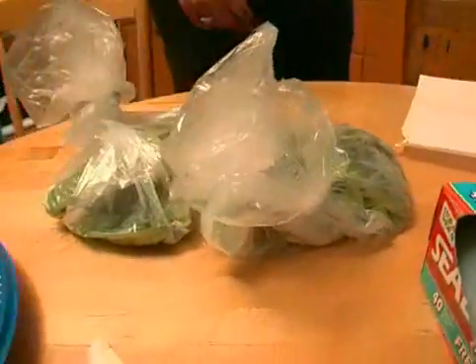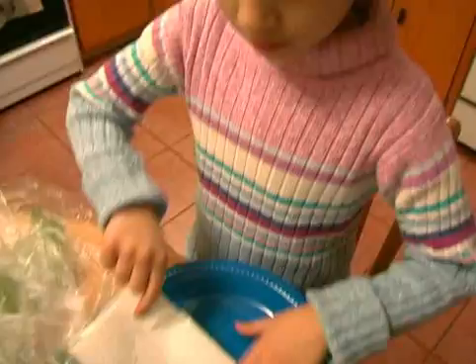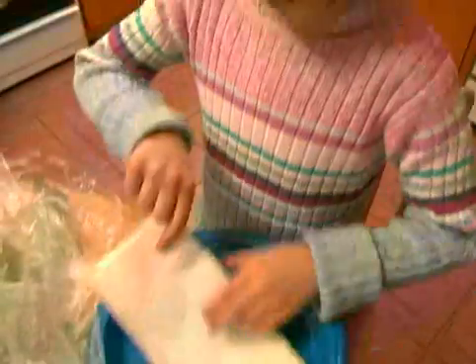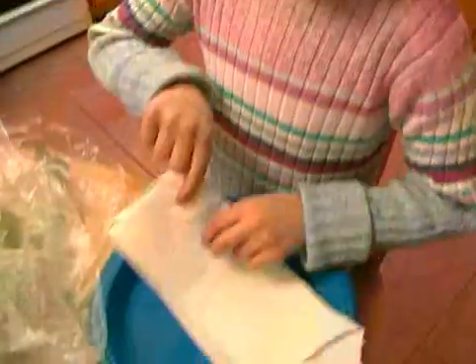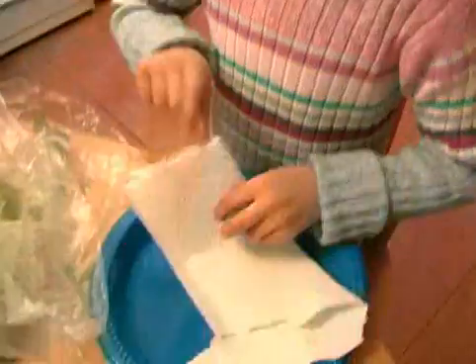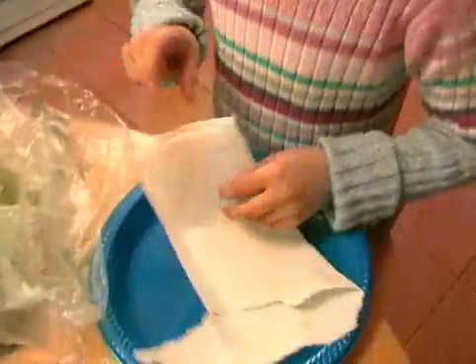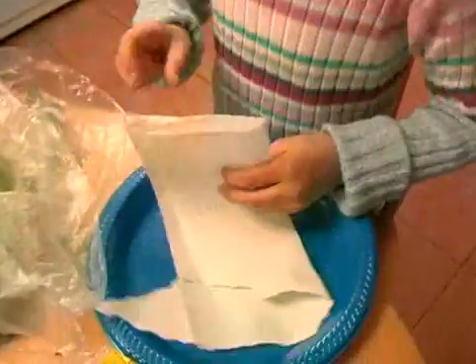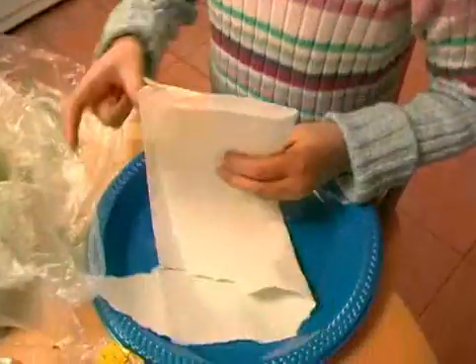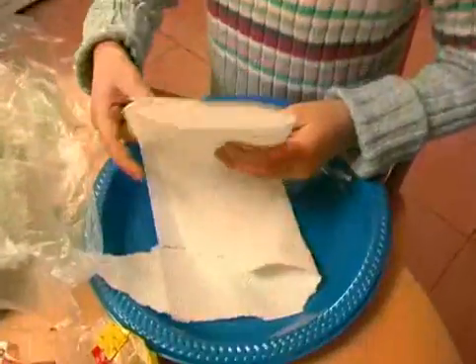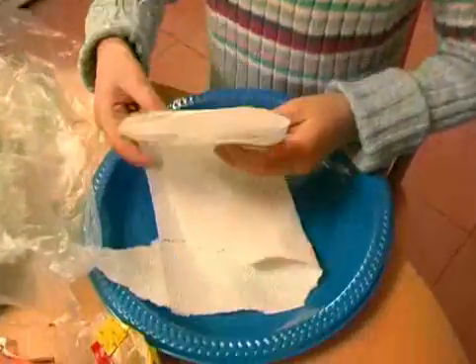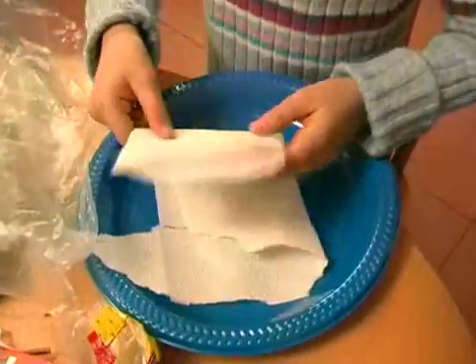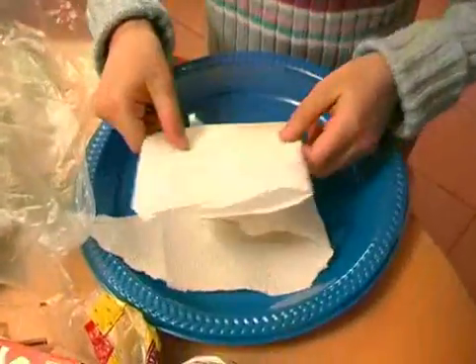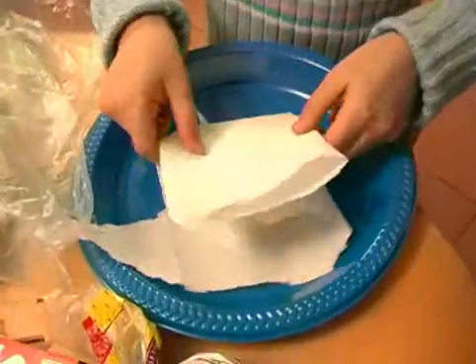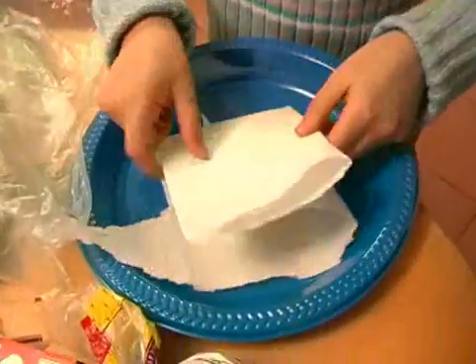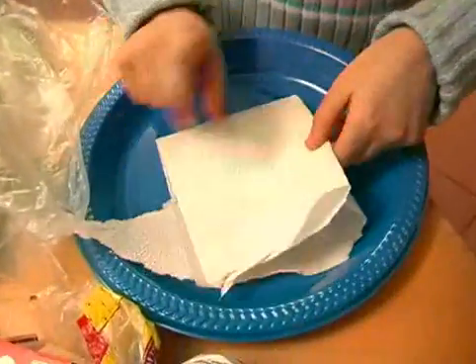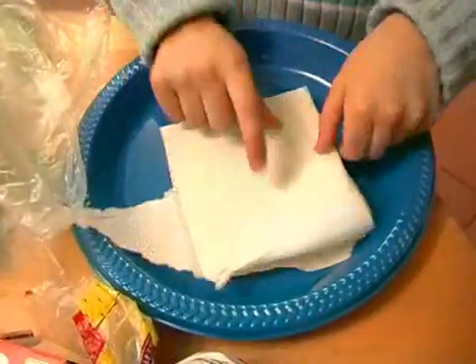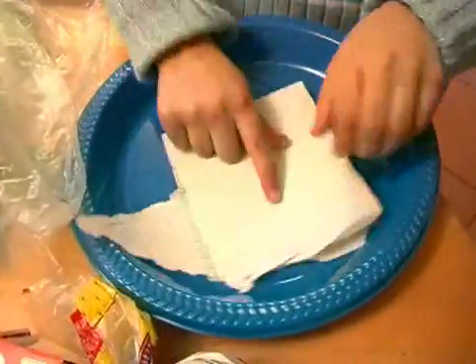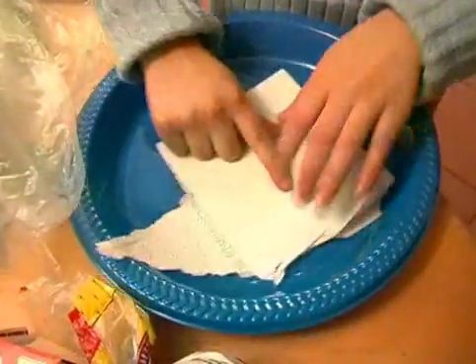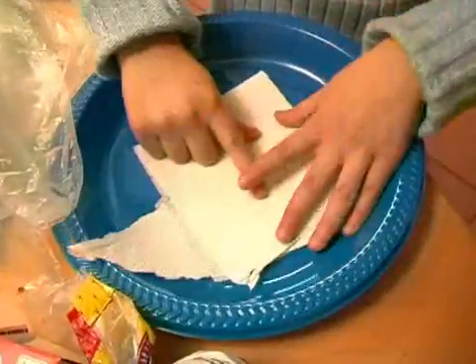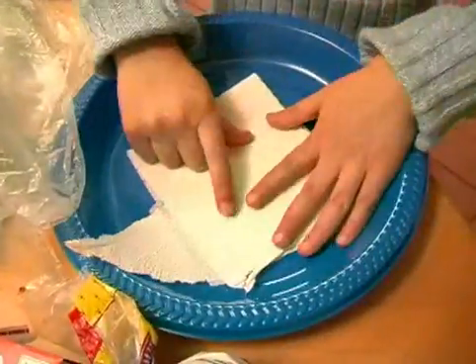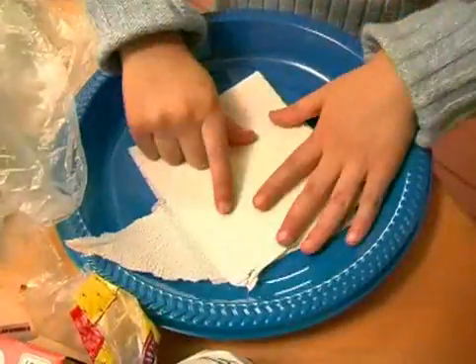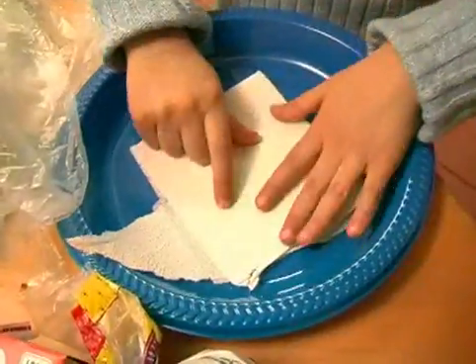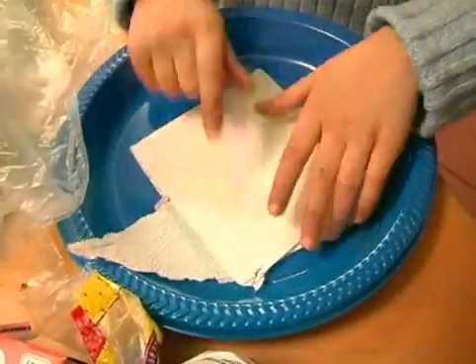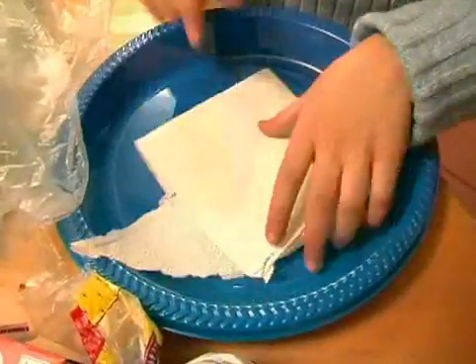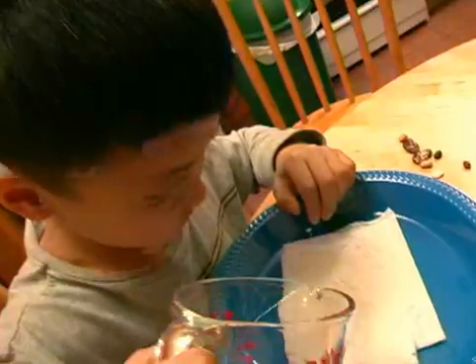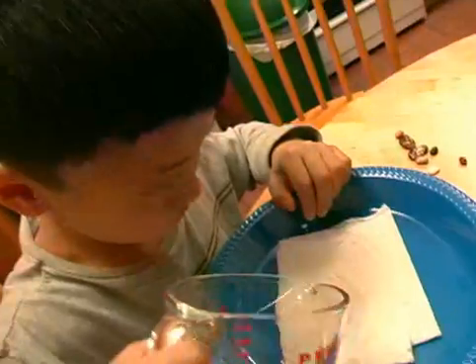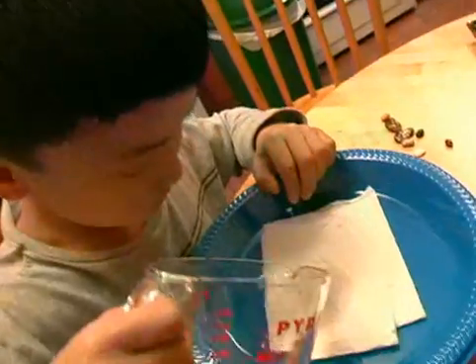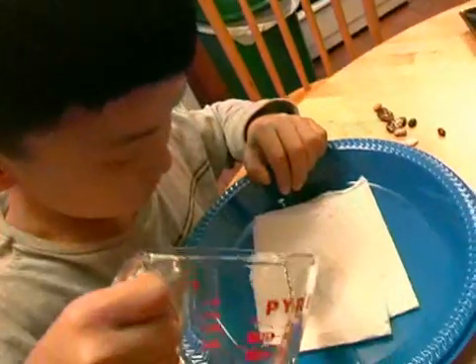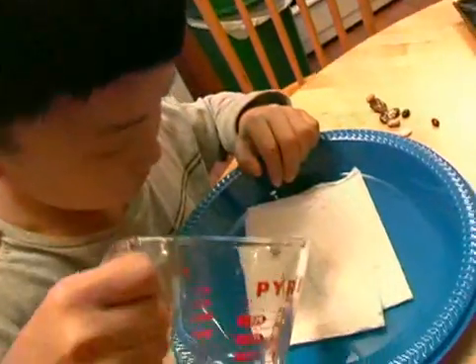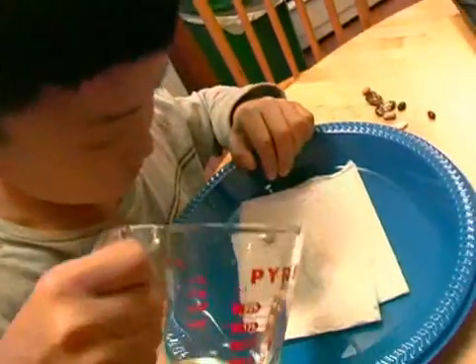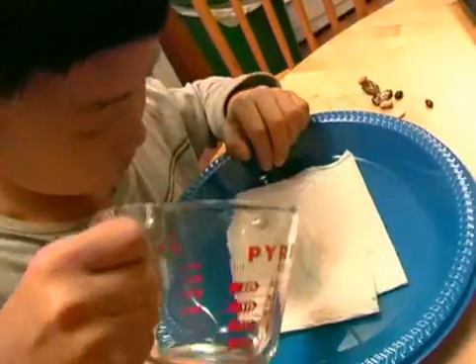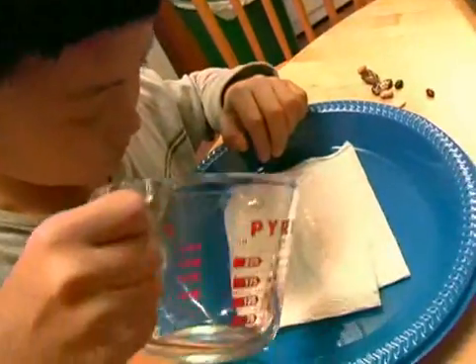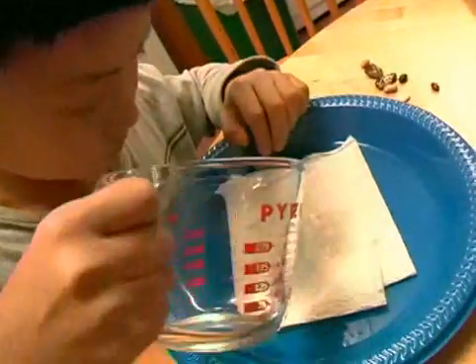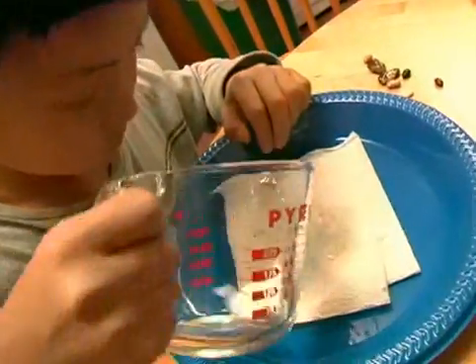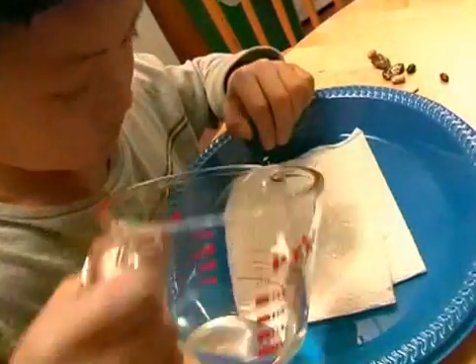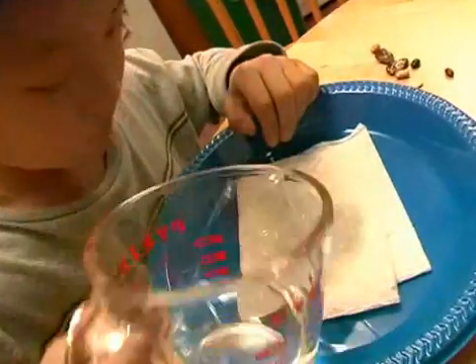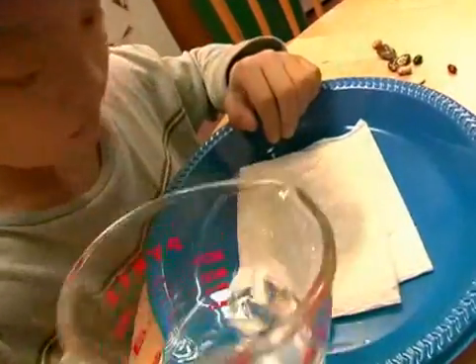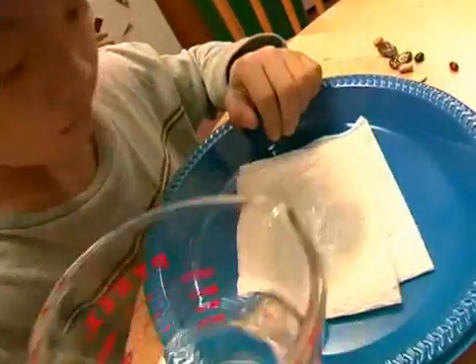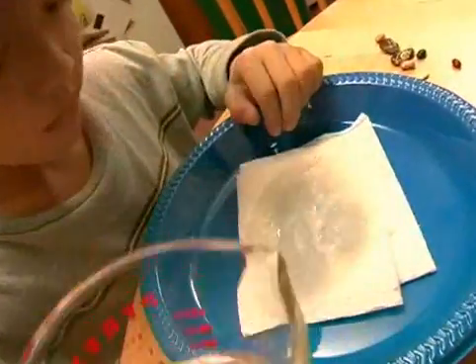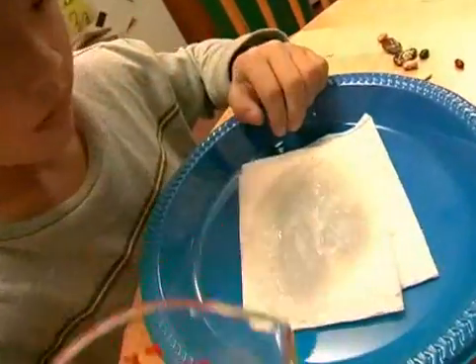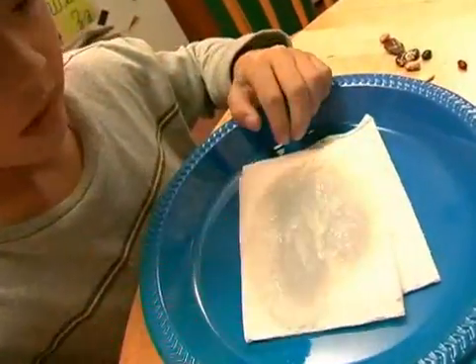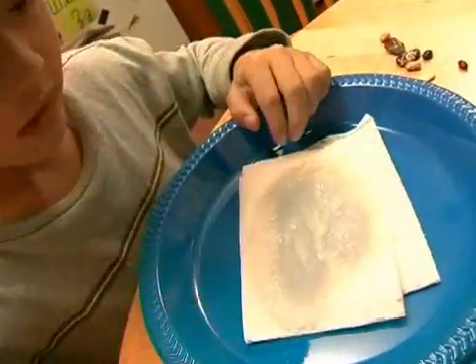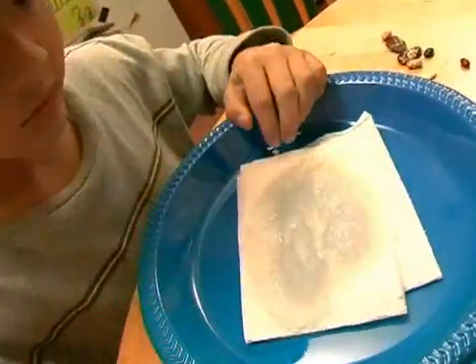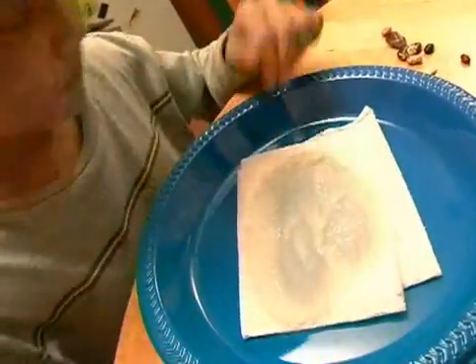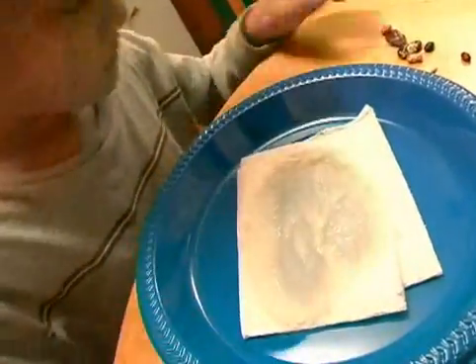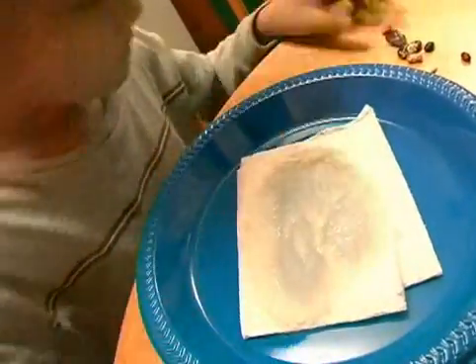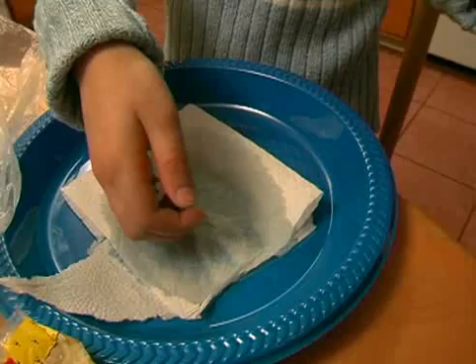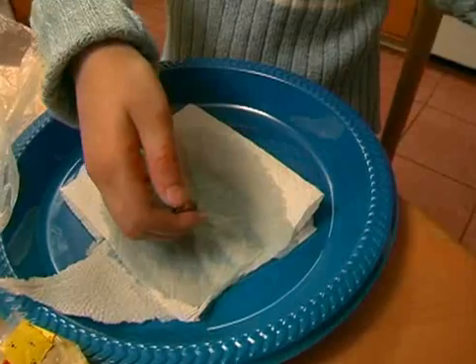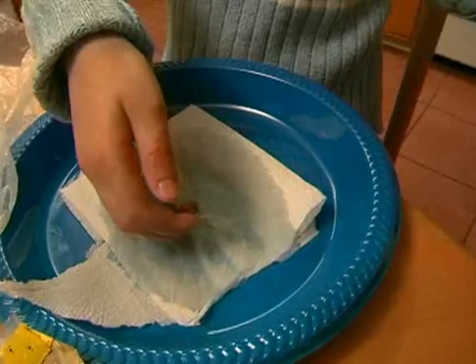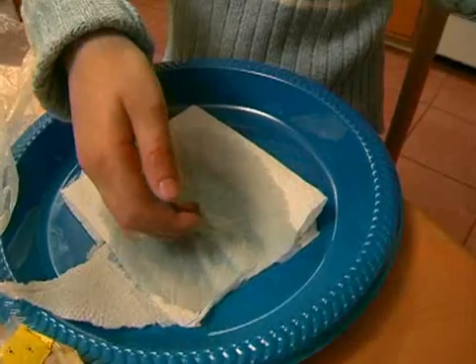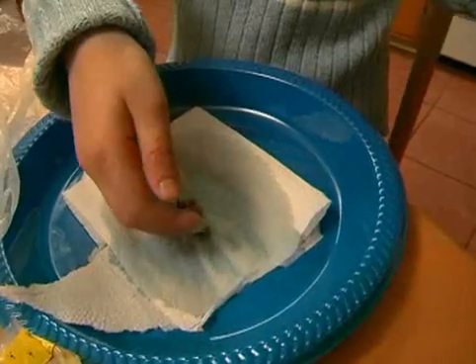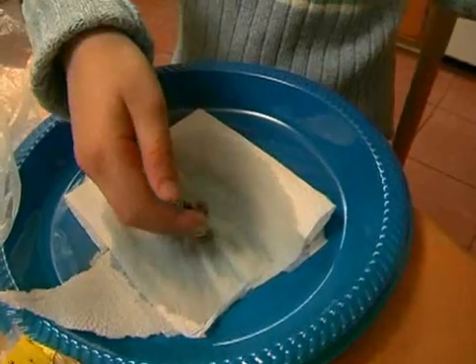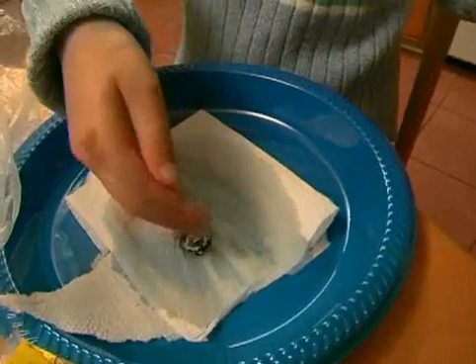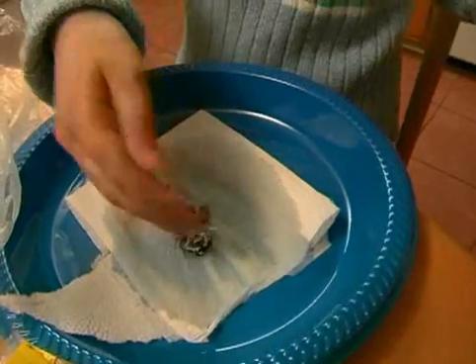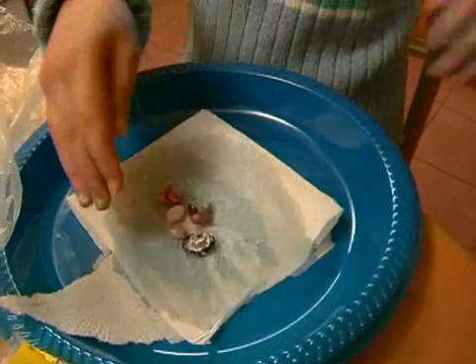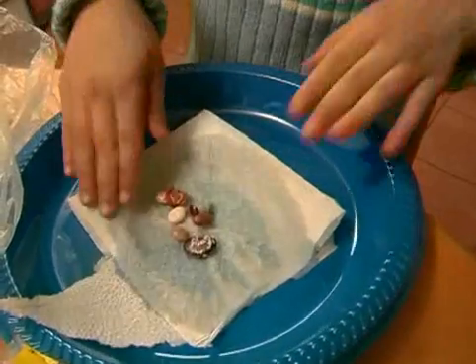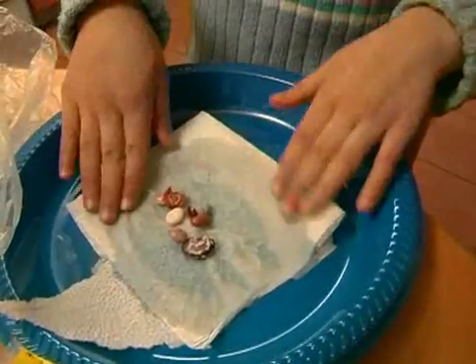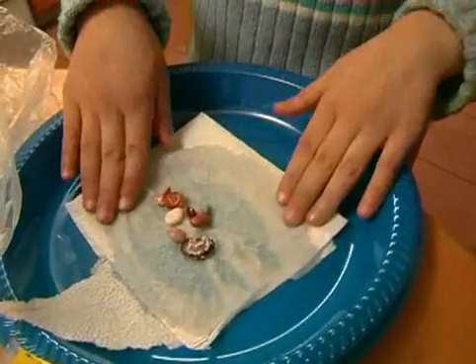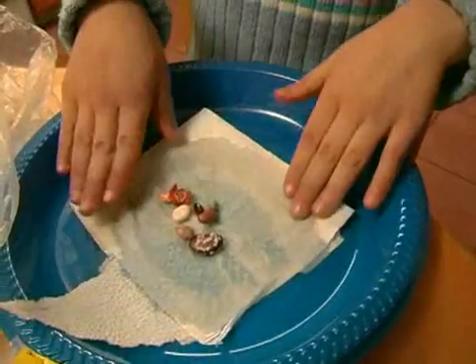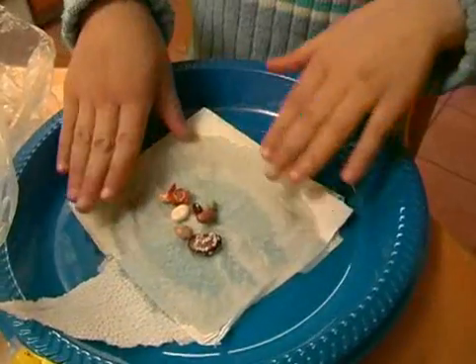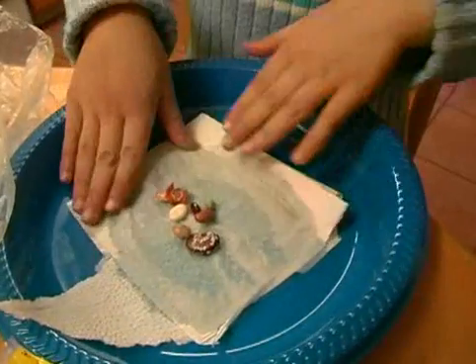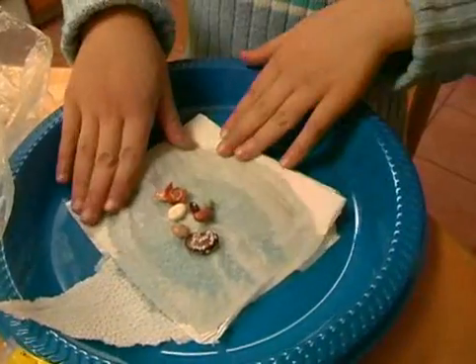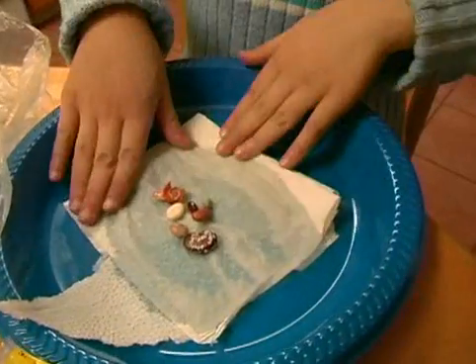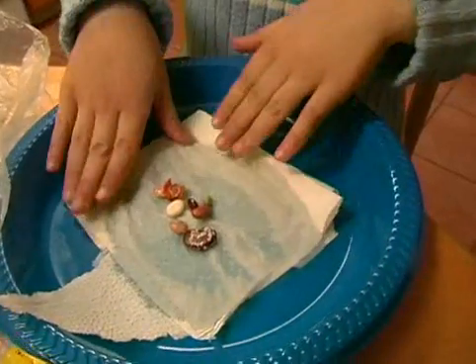First, we put a paper towel on a plate. Then, add a little water. Then, we added our beans and peas and seeds.